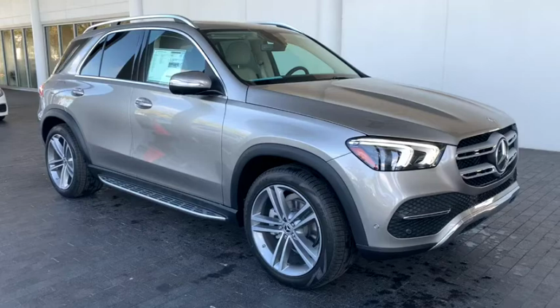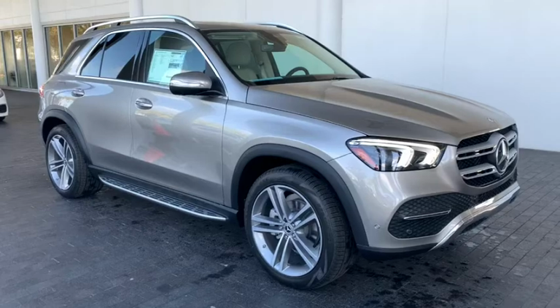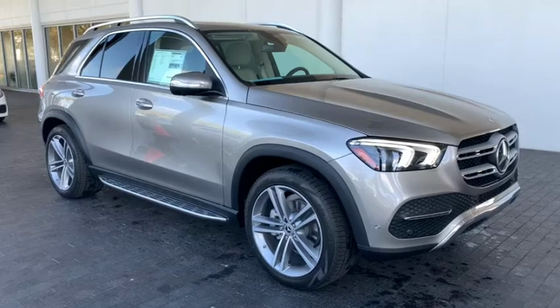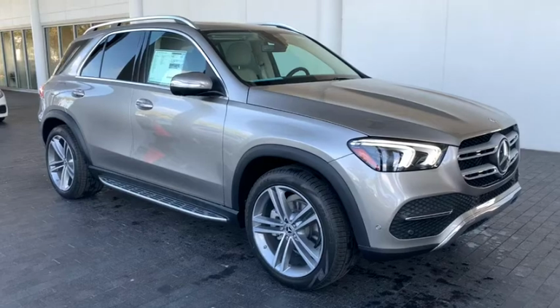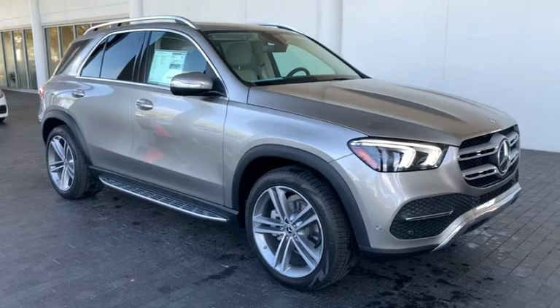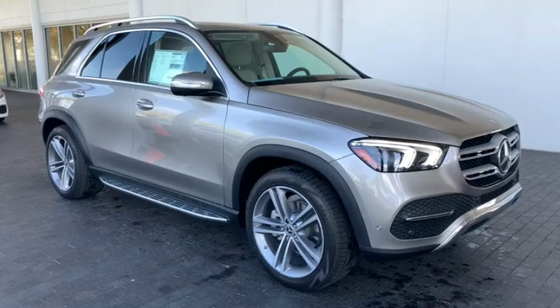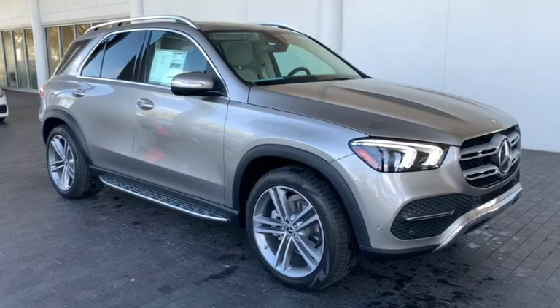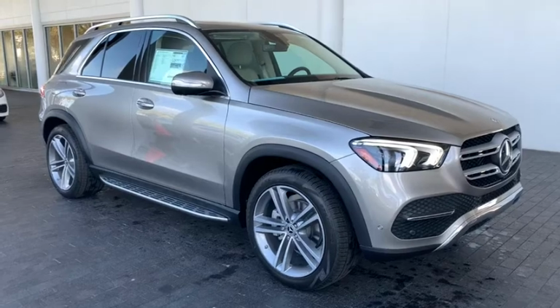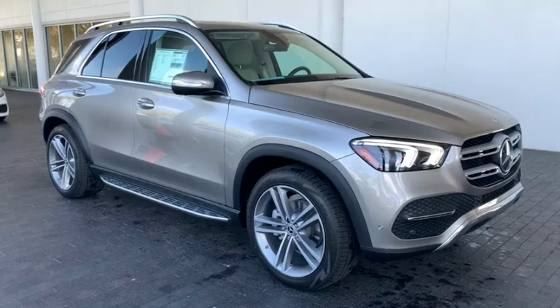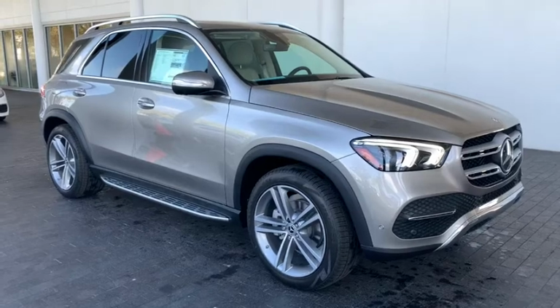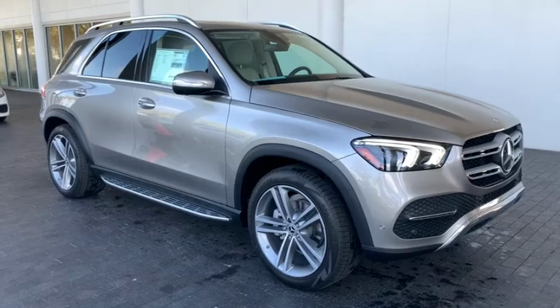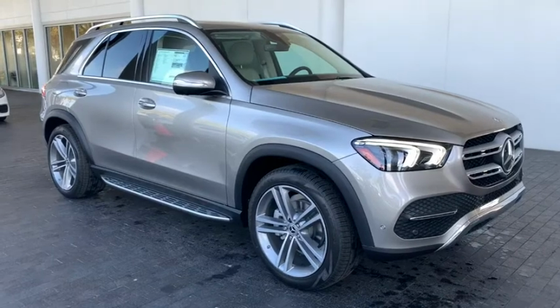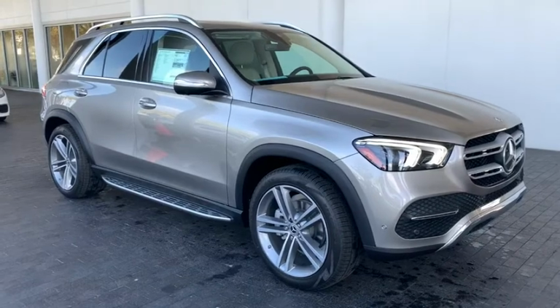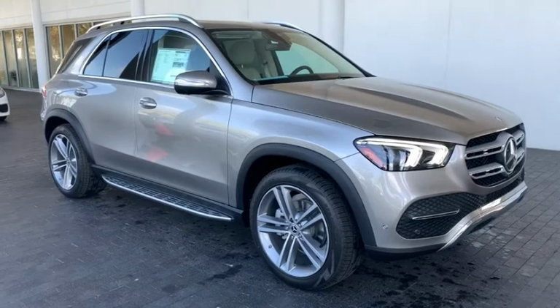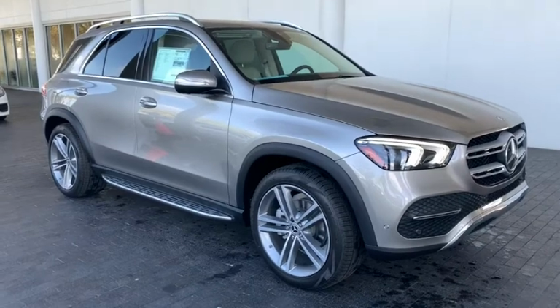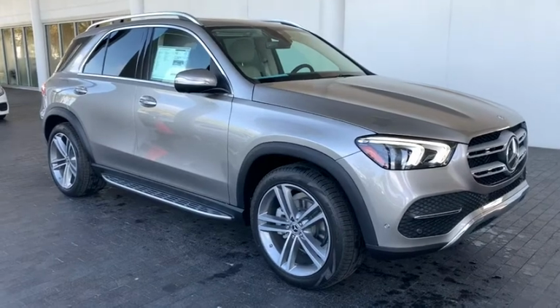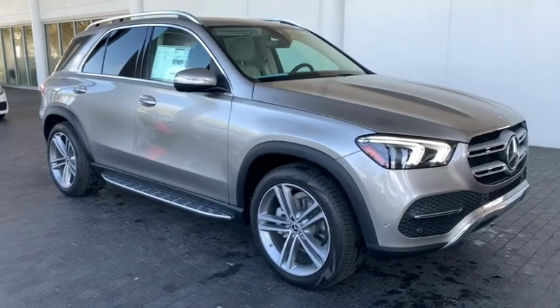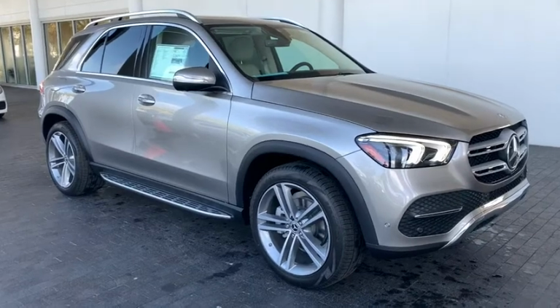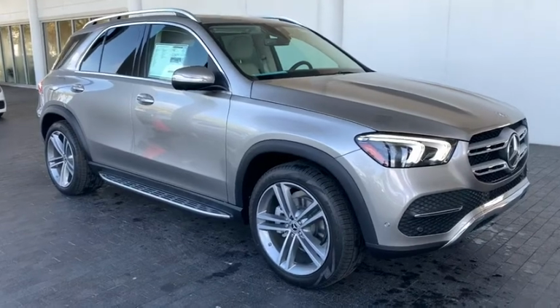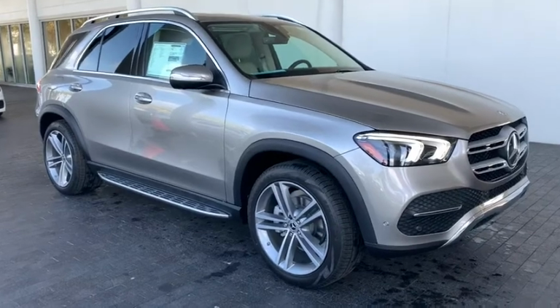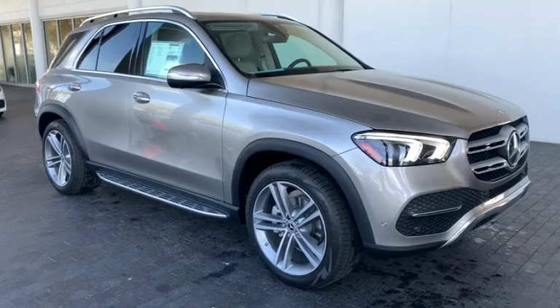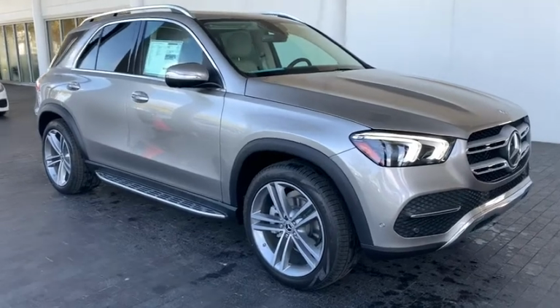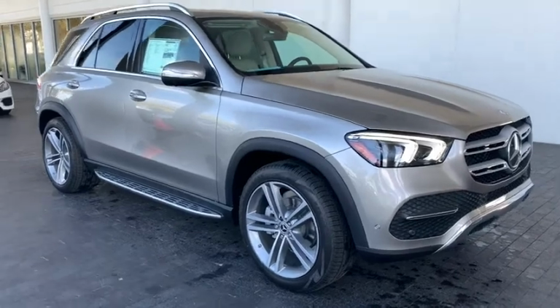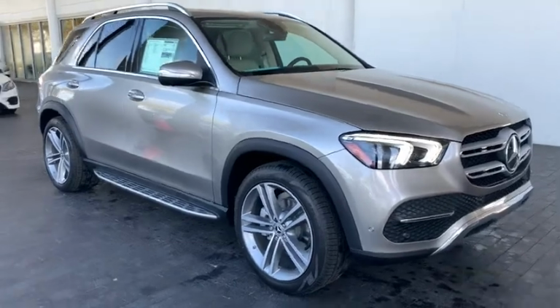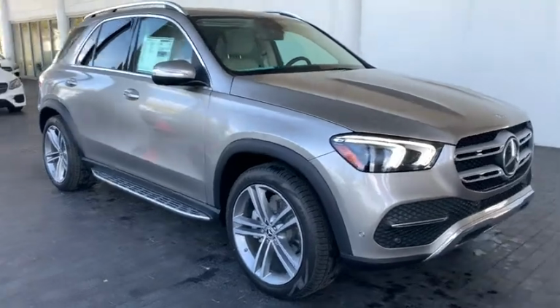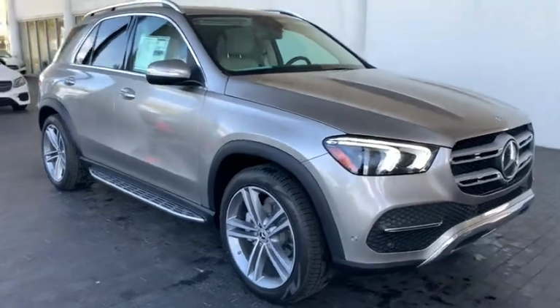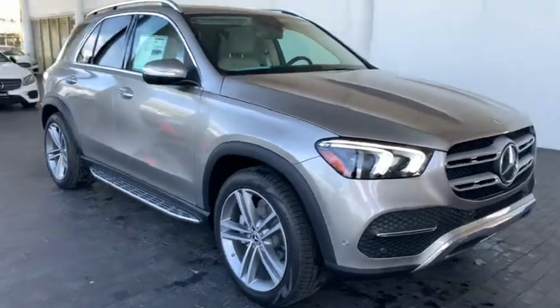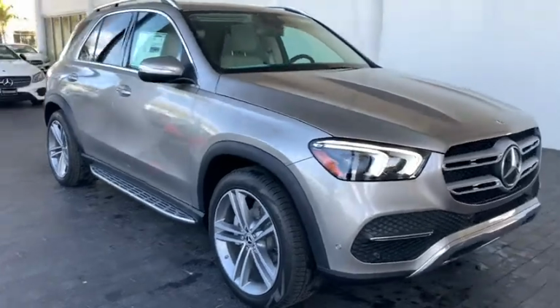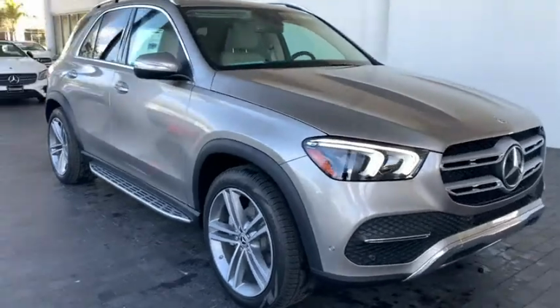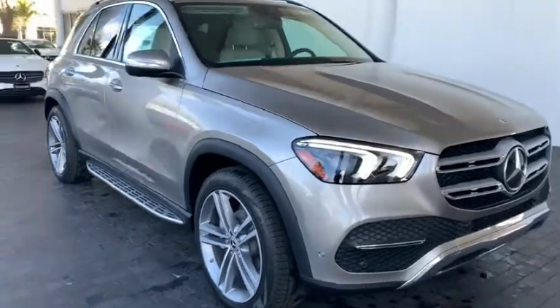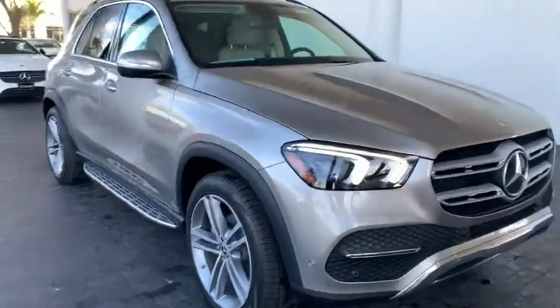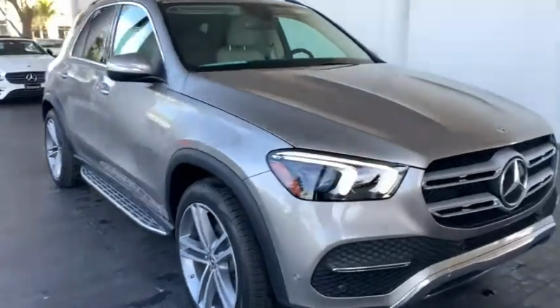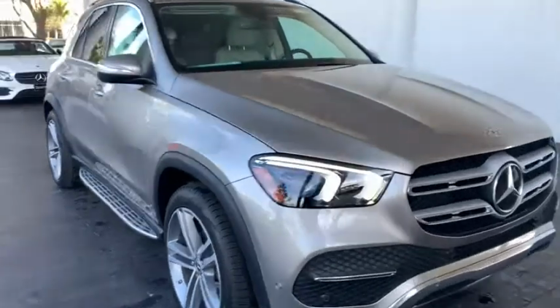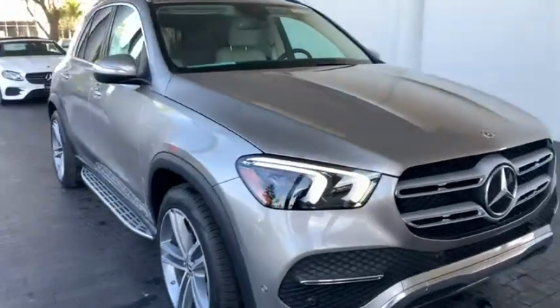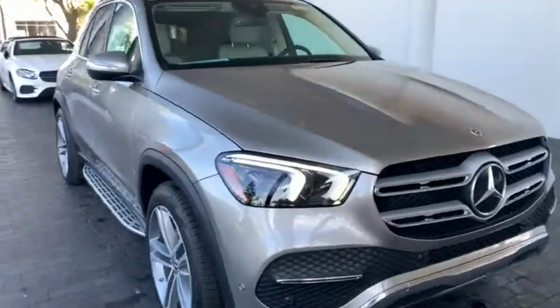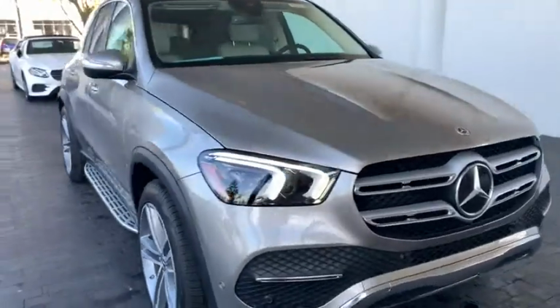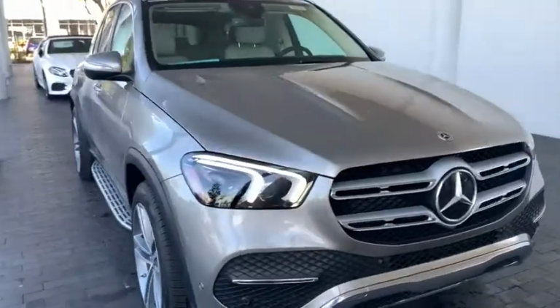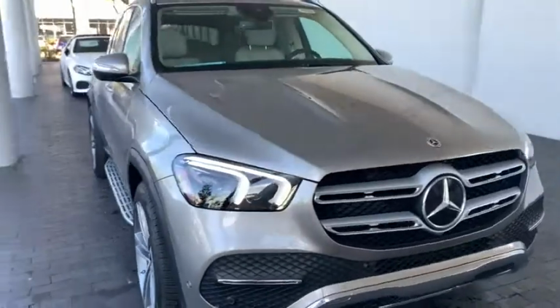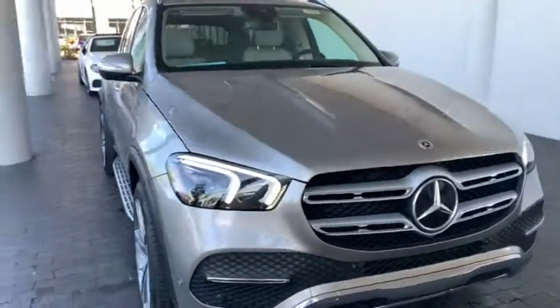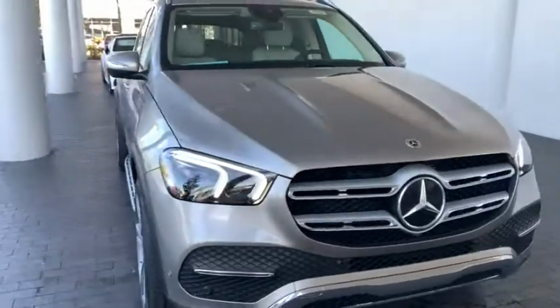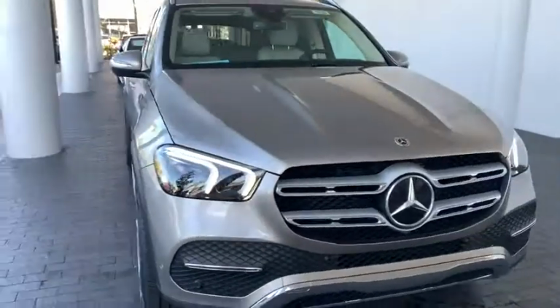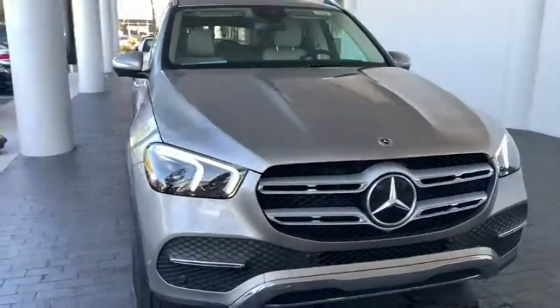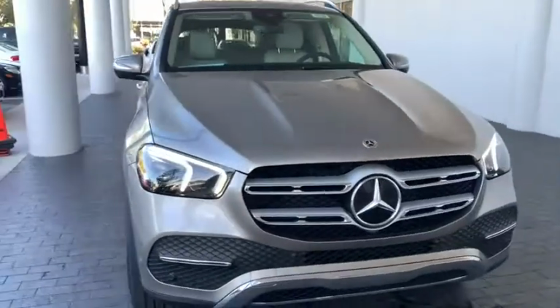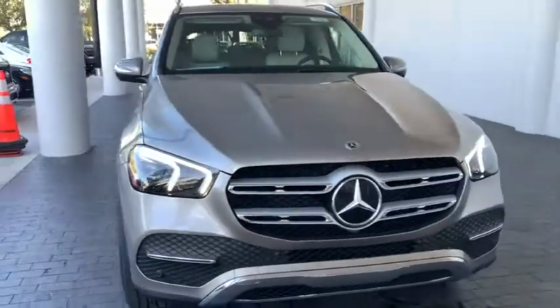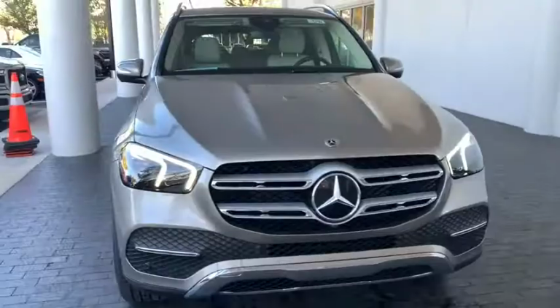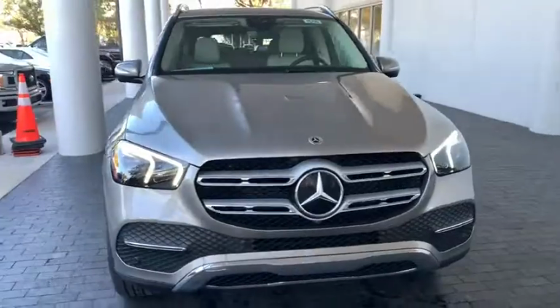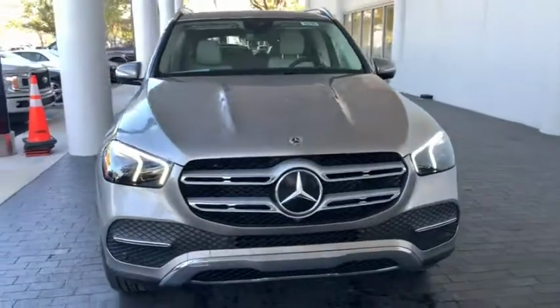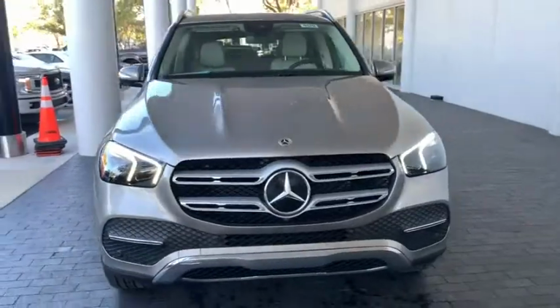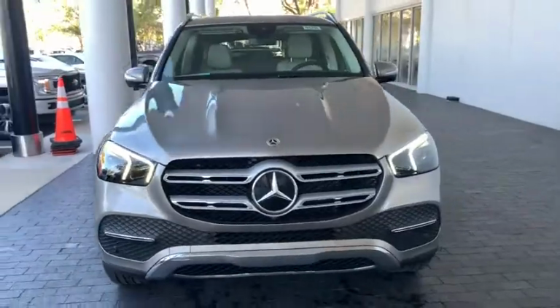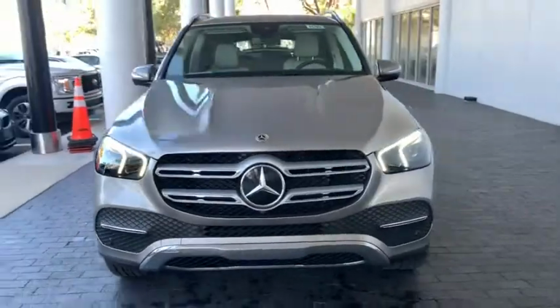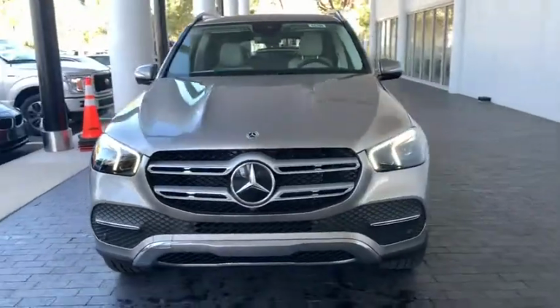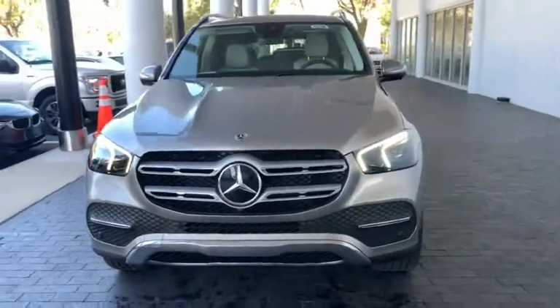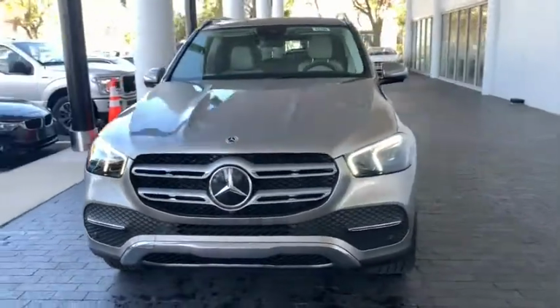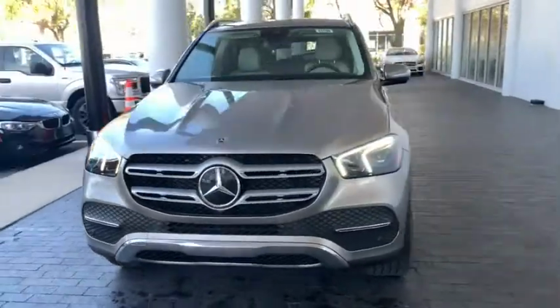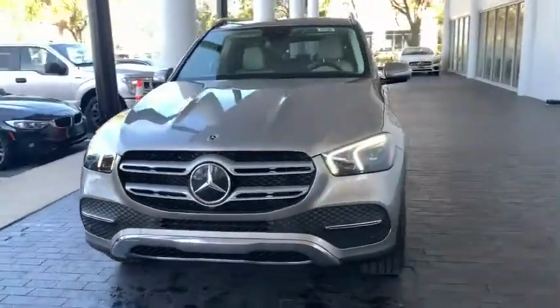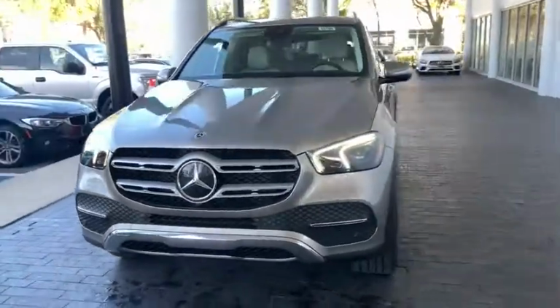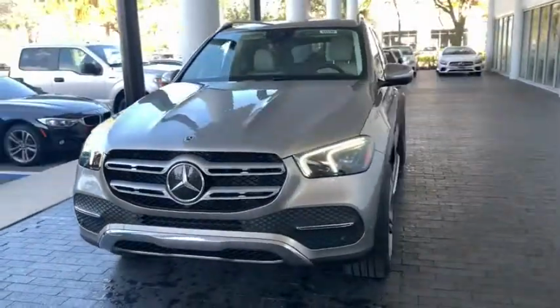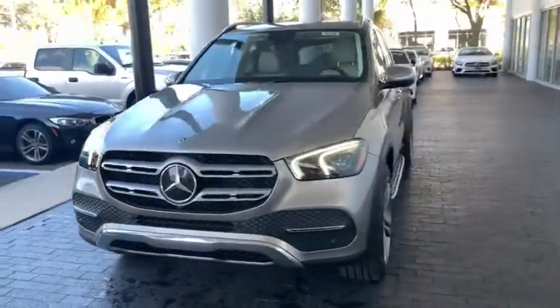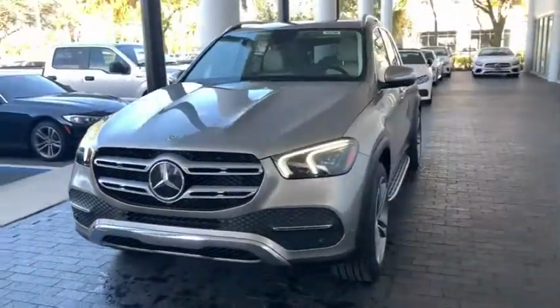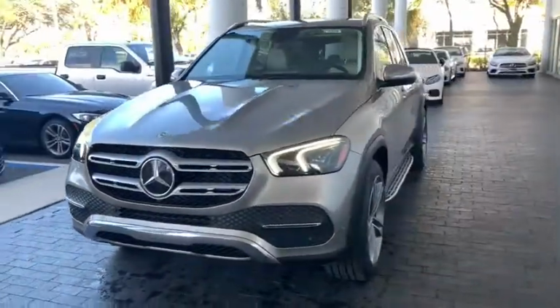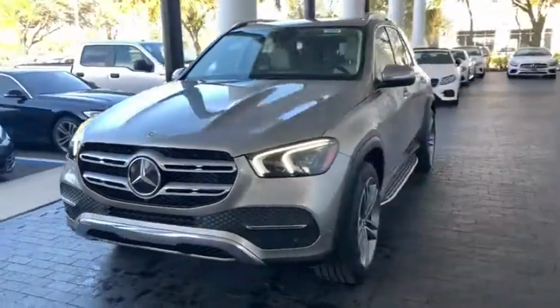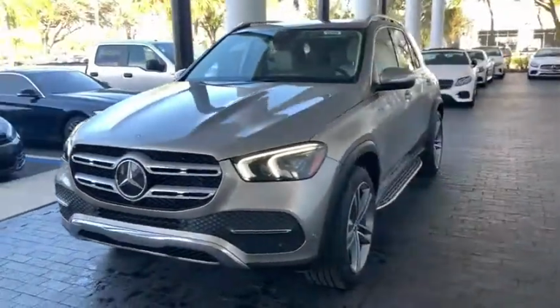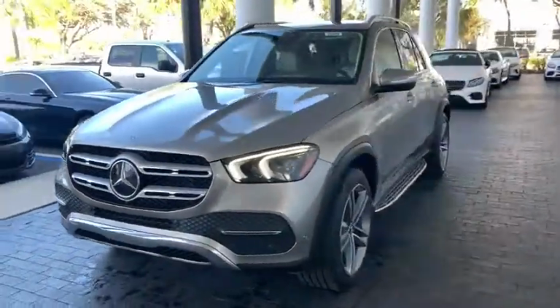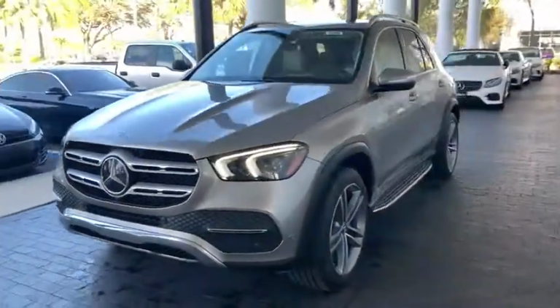Come test drive the 2021 Mercedes GLE. The GLE comes with the full Mercedes luxury experience.